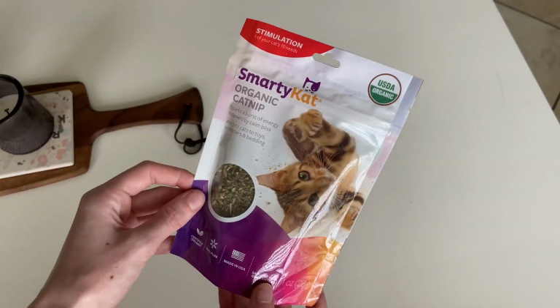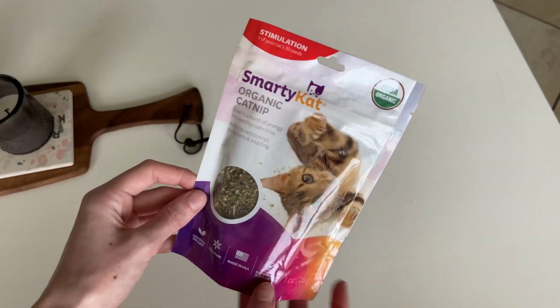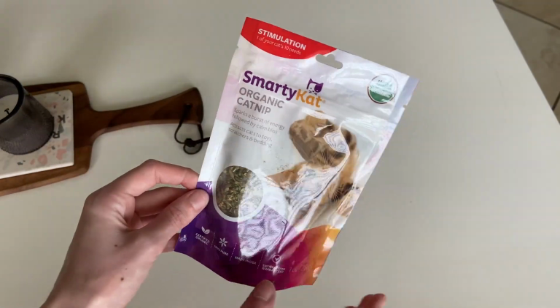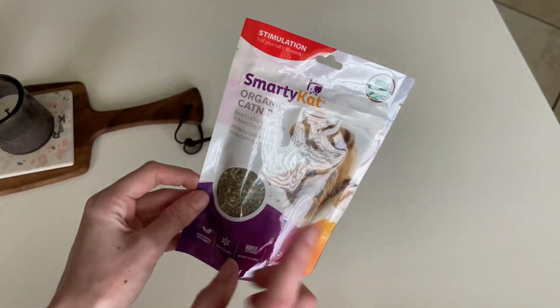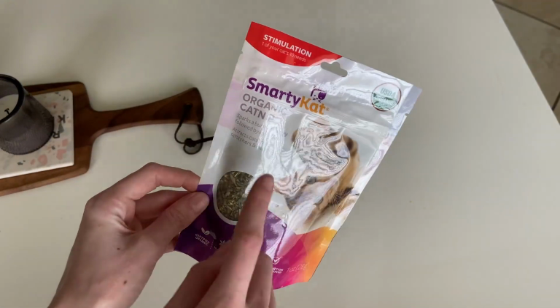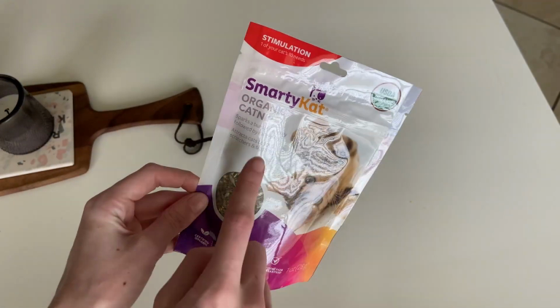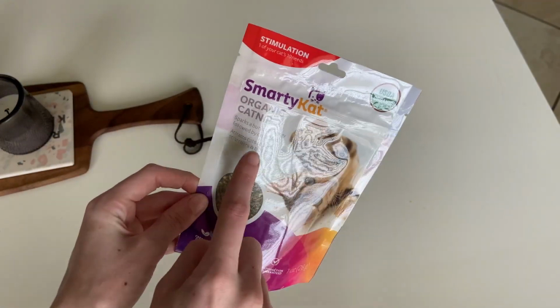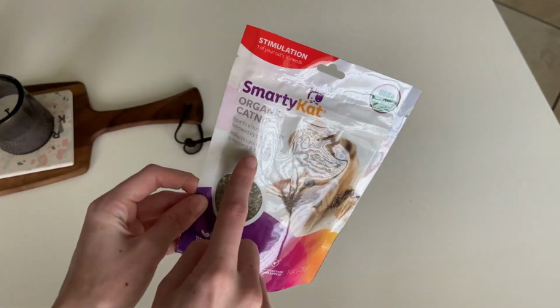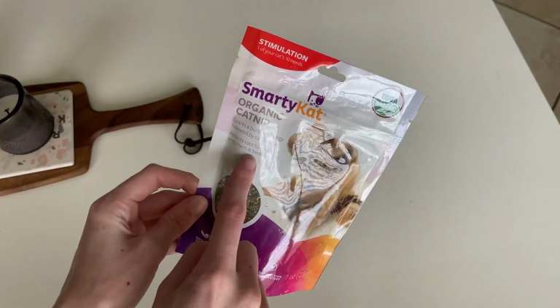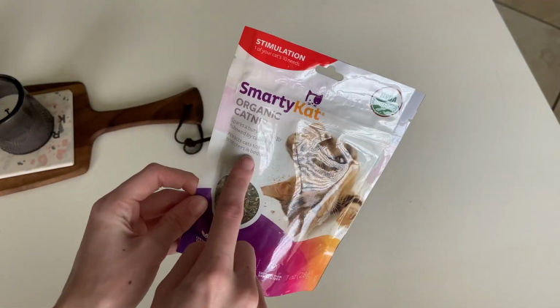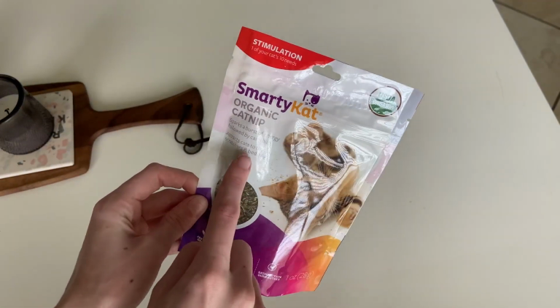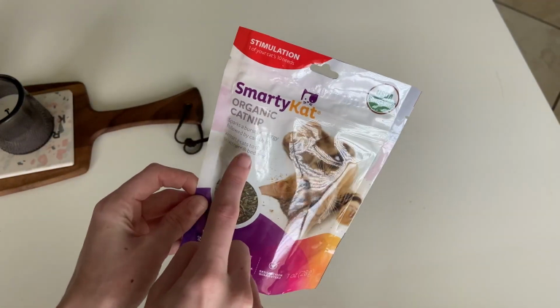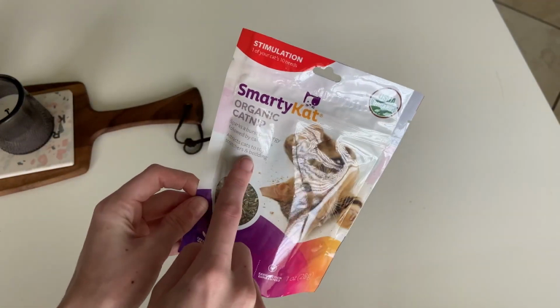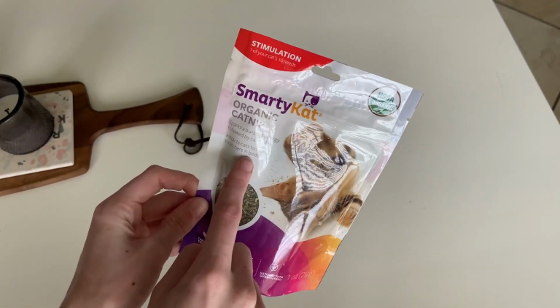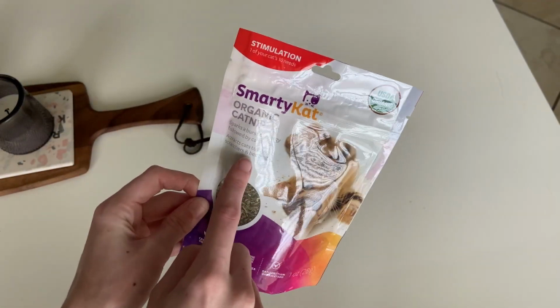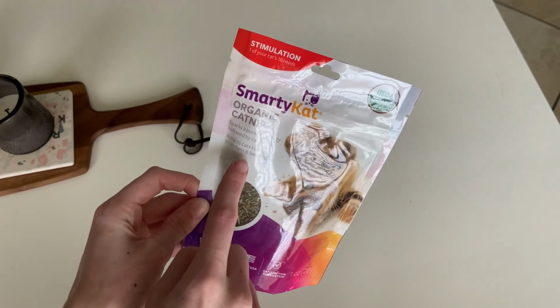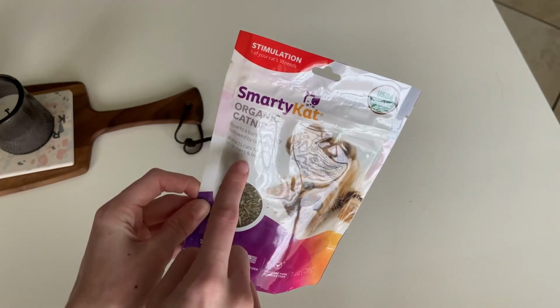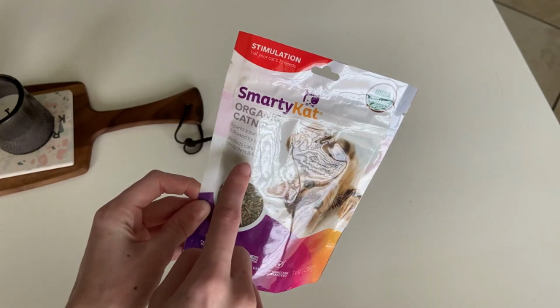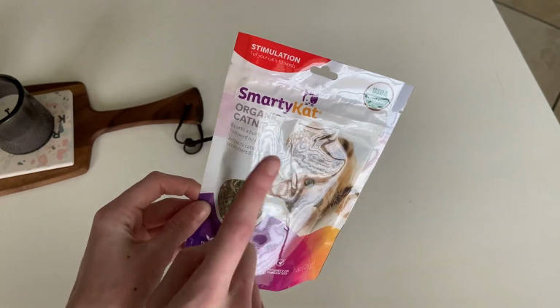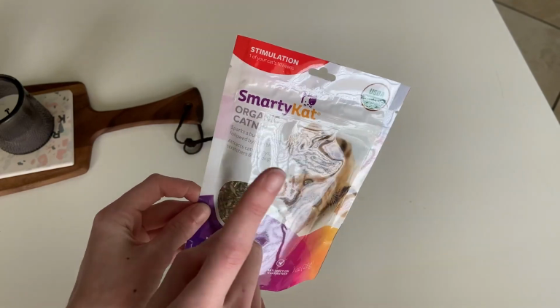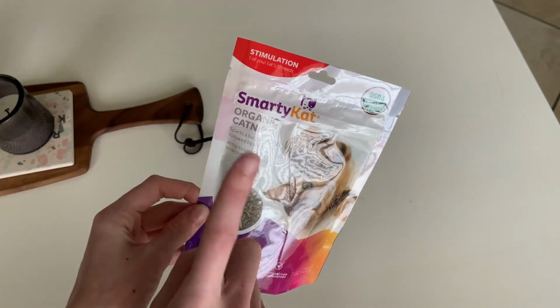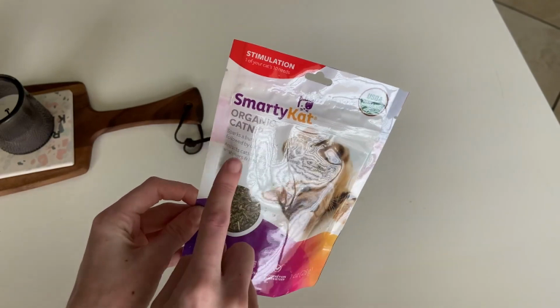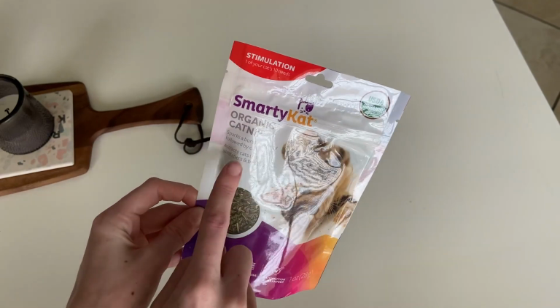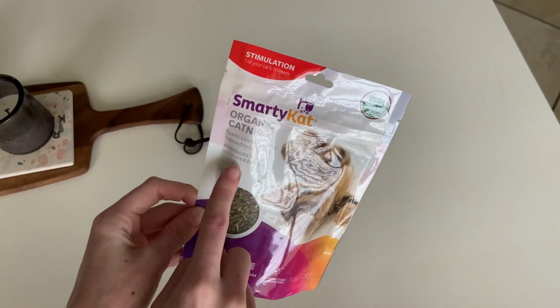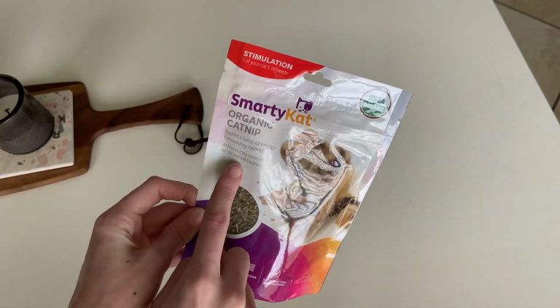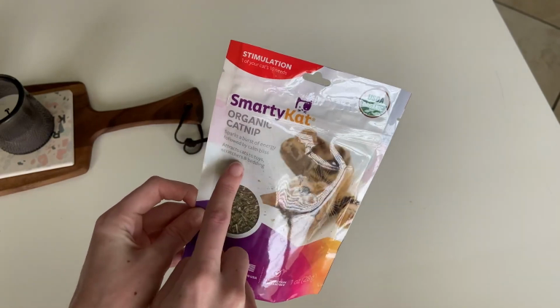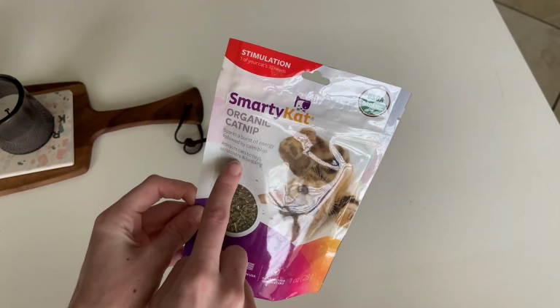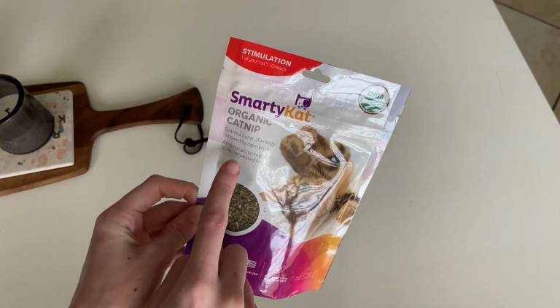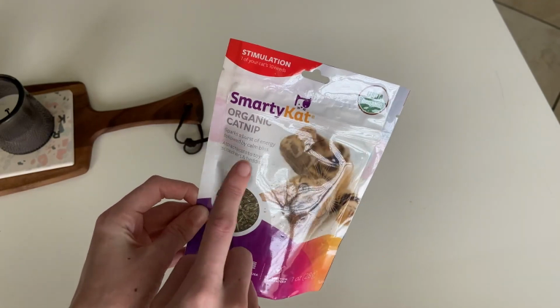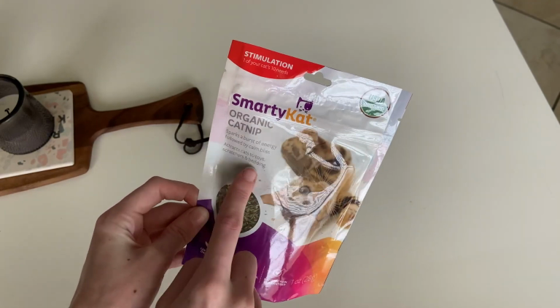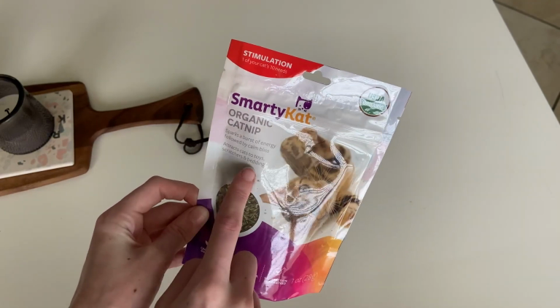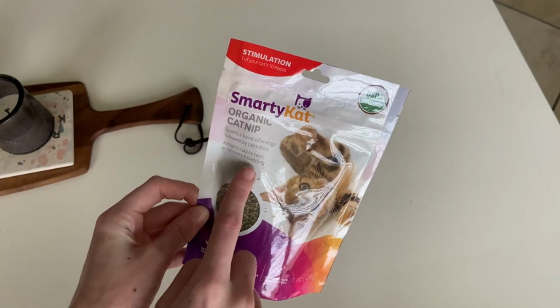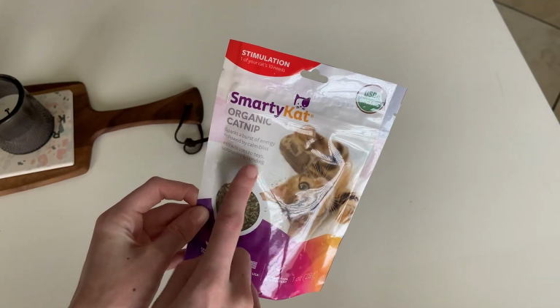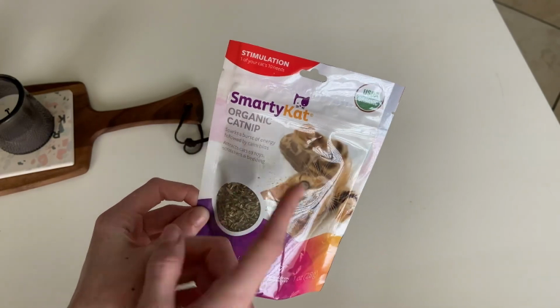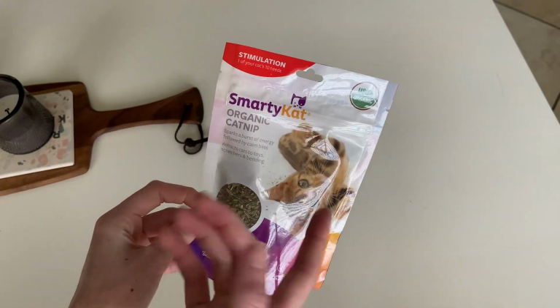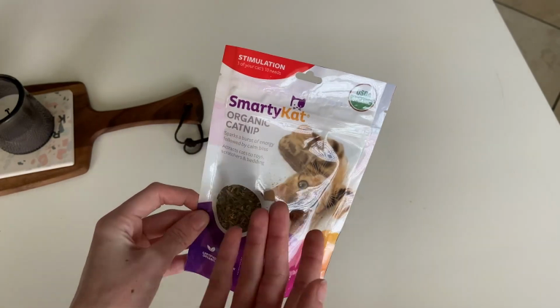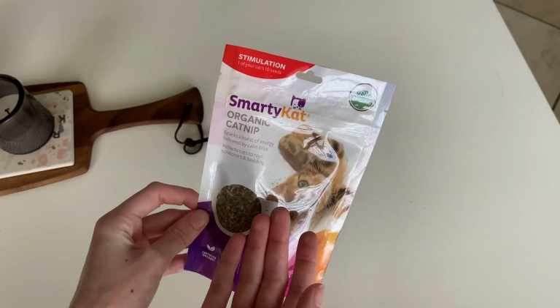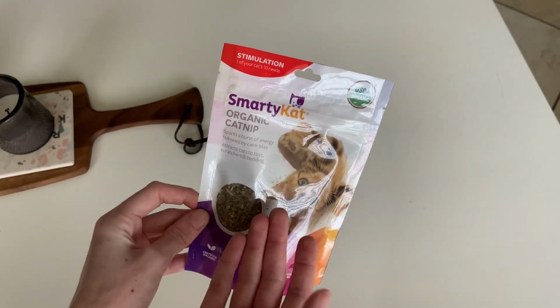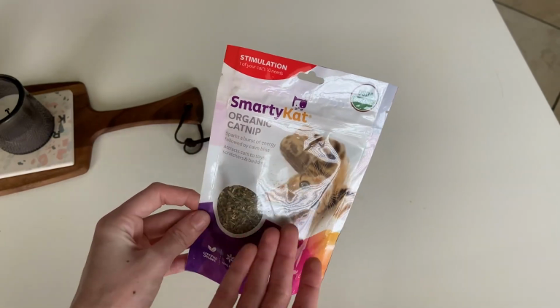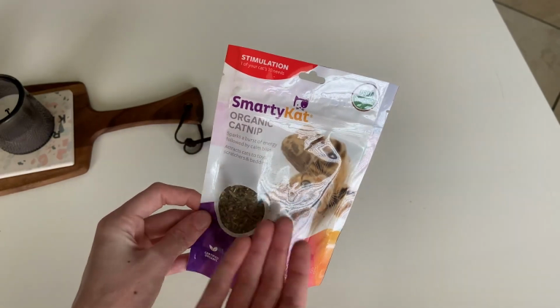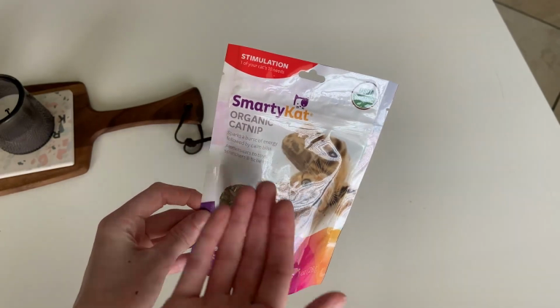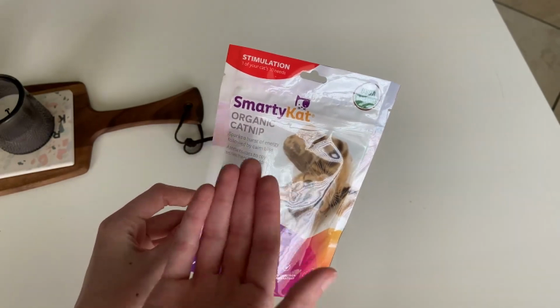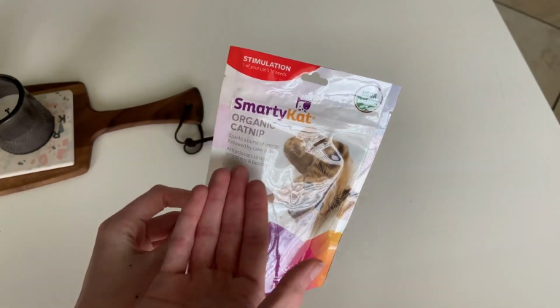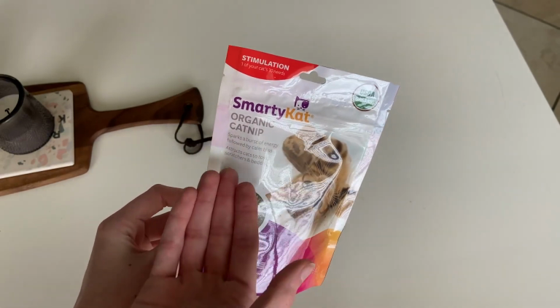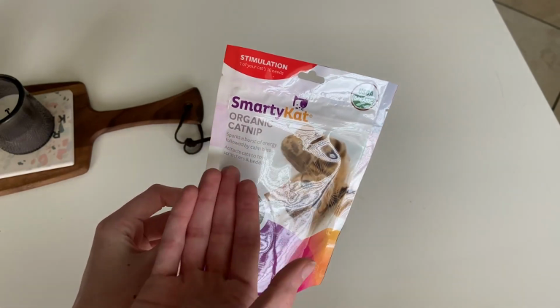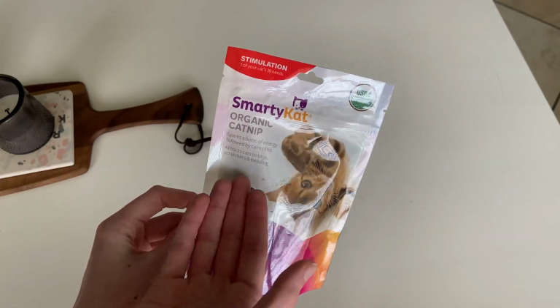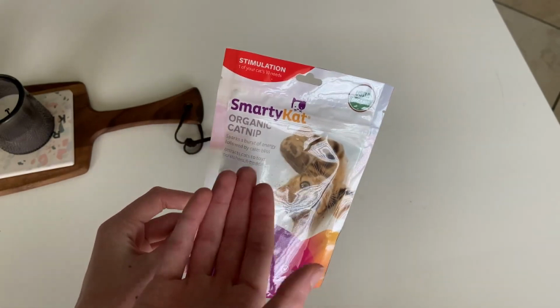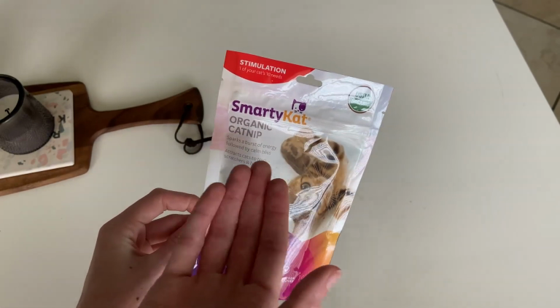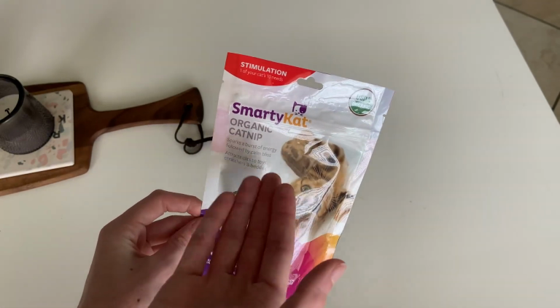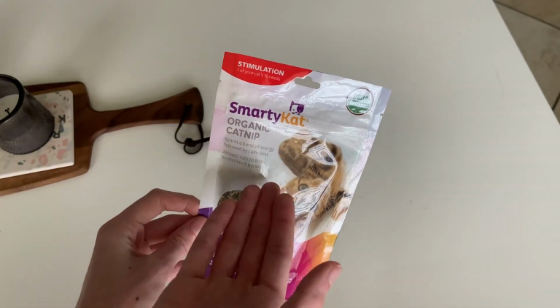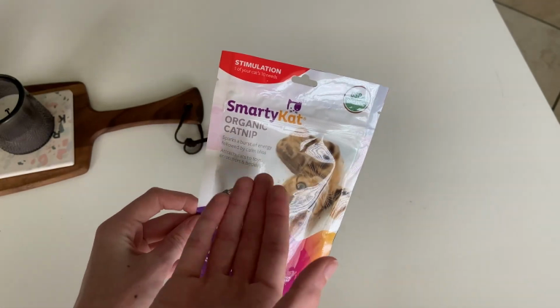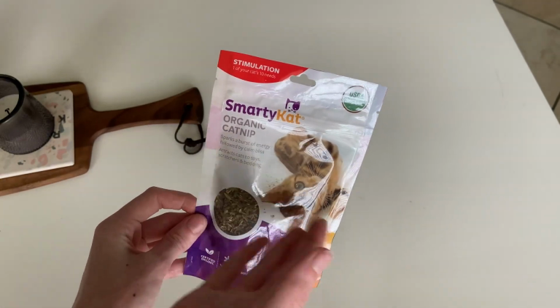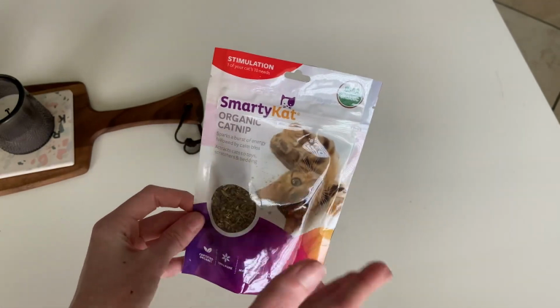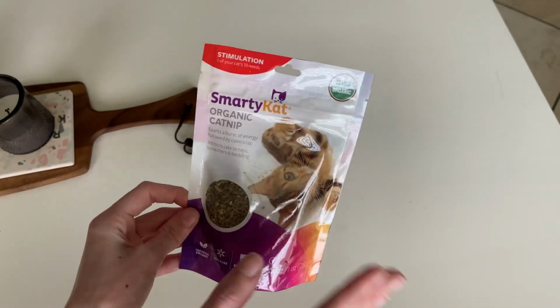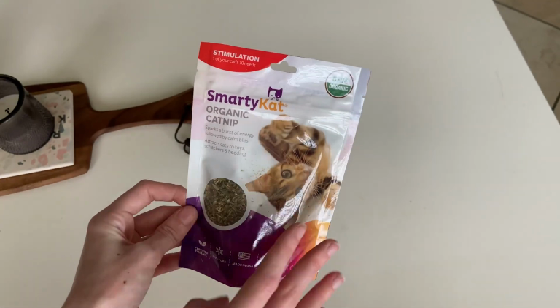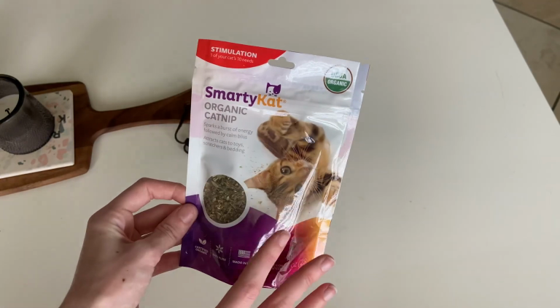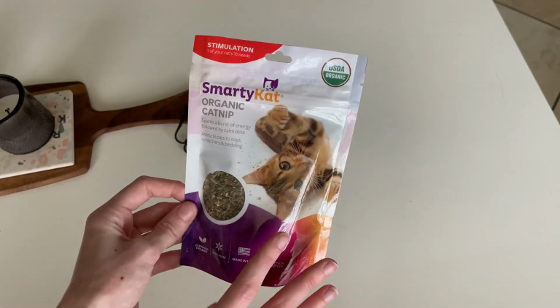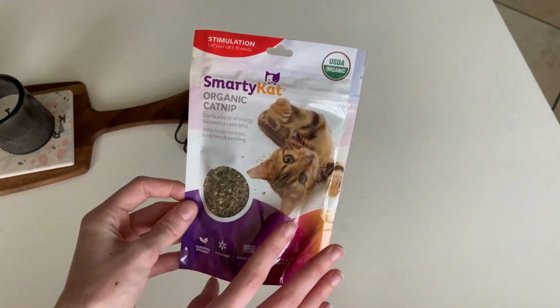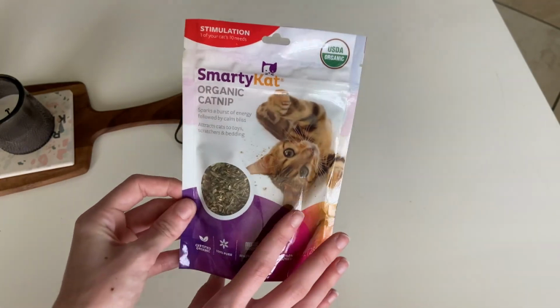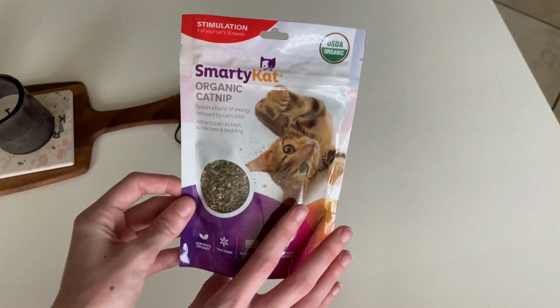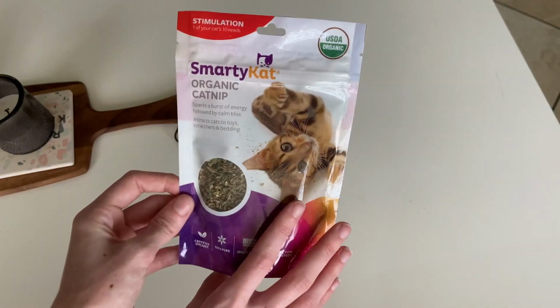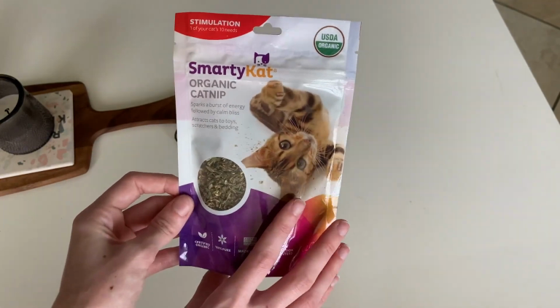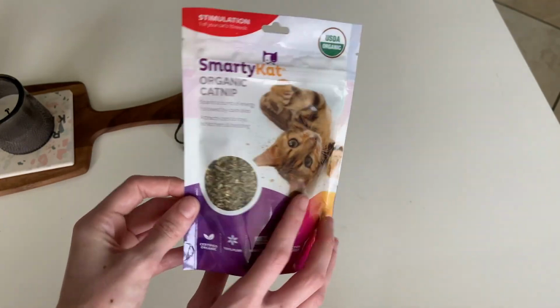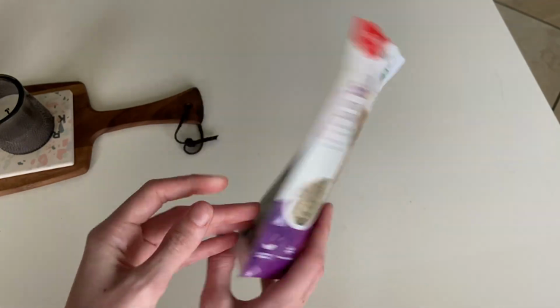It attracts cats to toys, scratchers, and bedding. I like to put it on their scratch tower or sprinkle it on their toys.